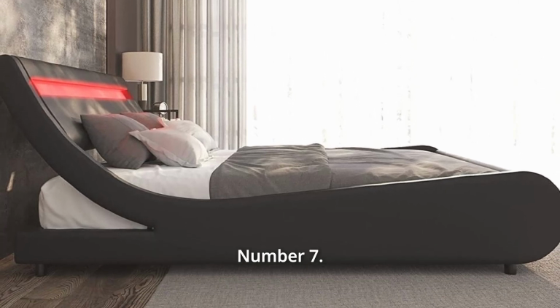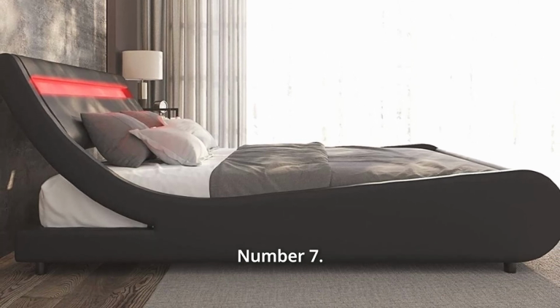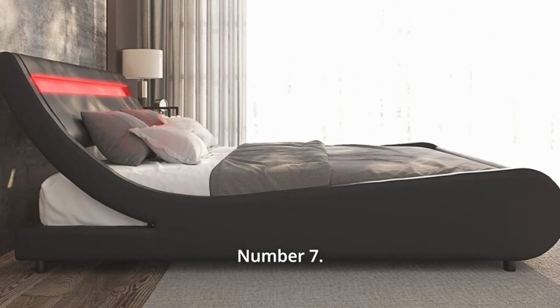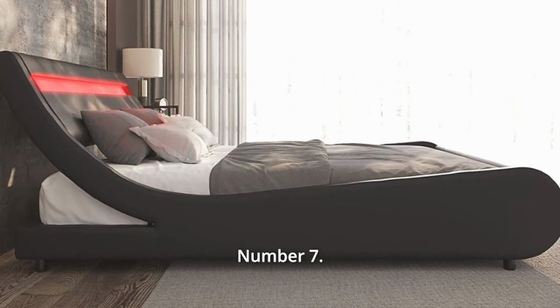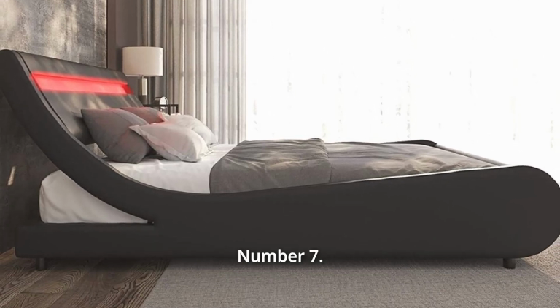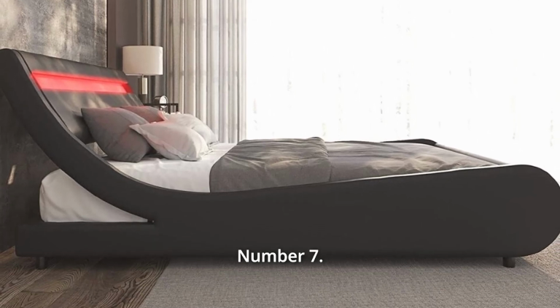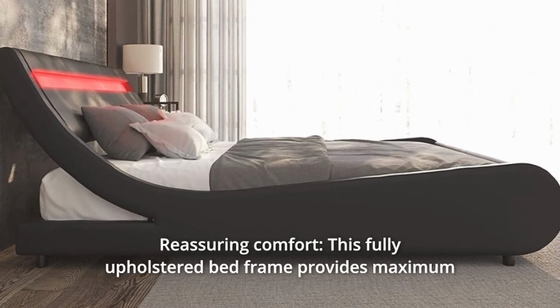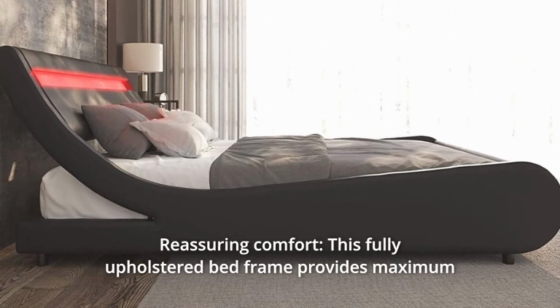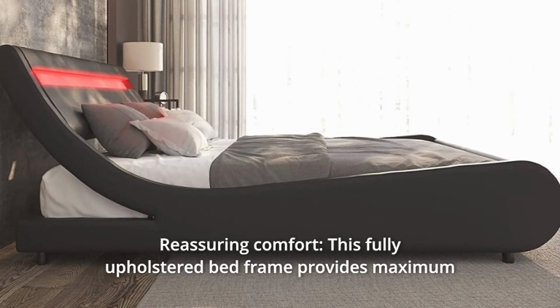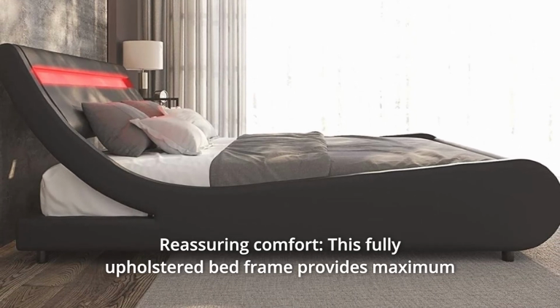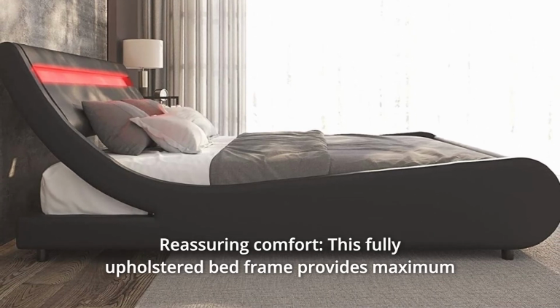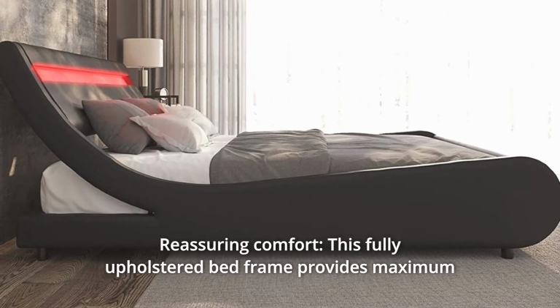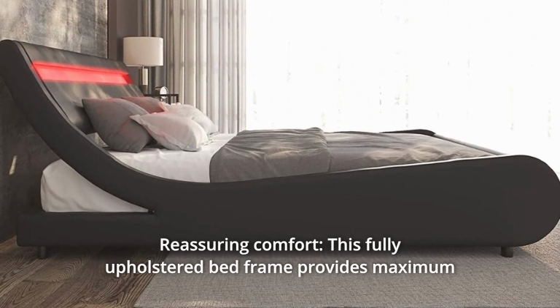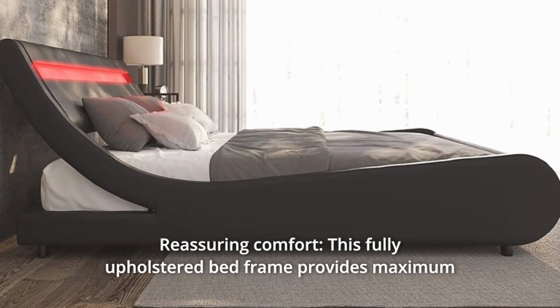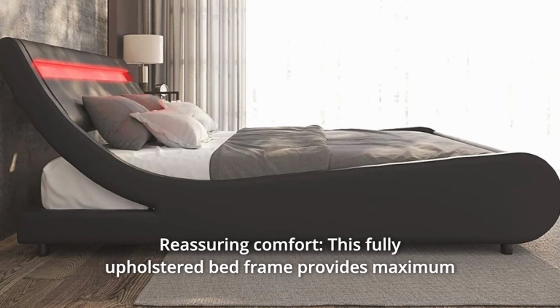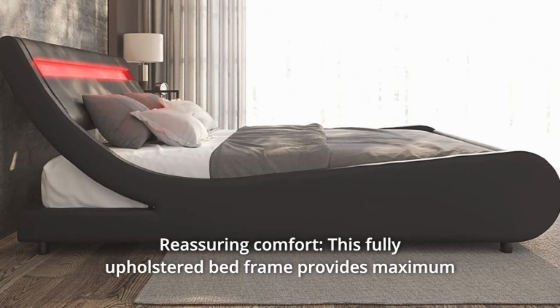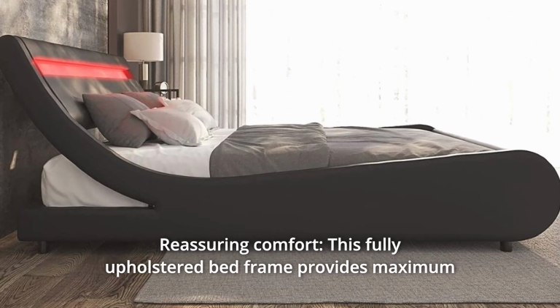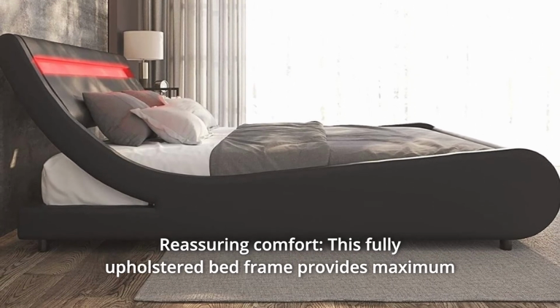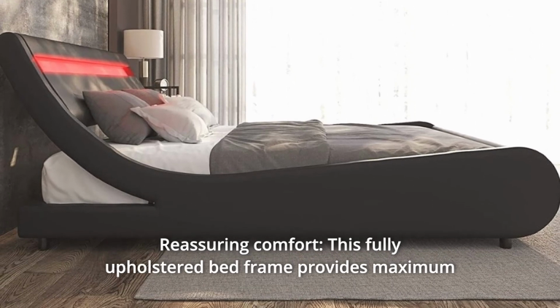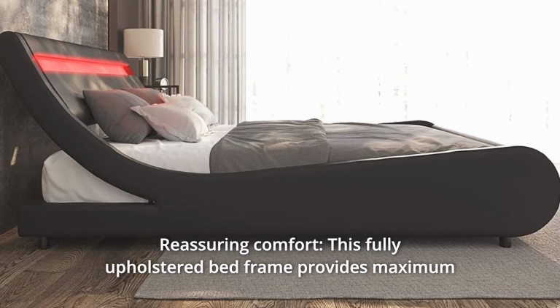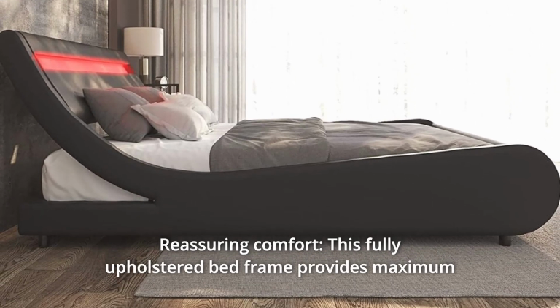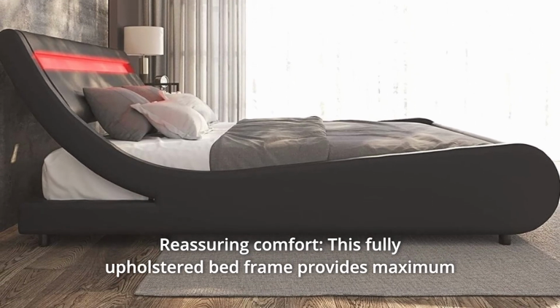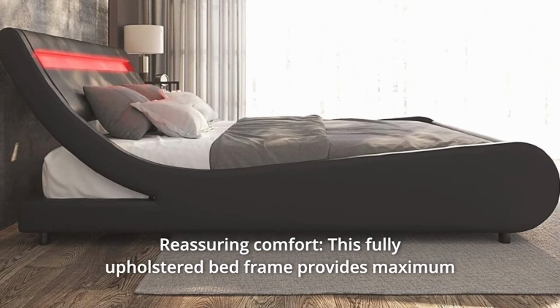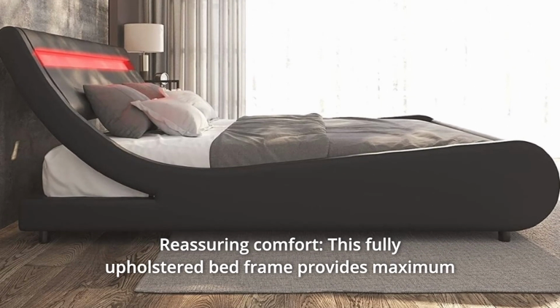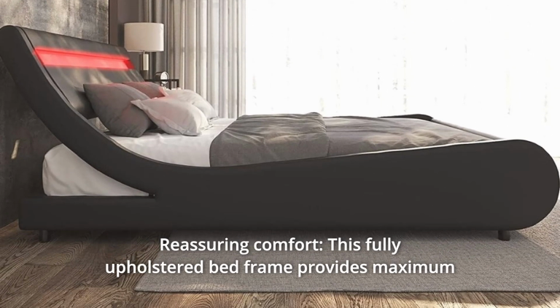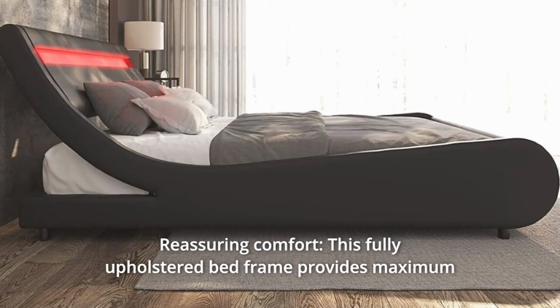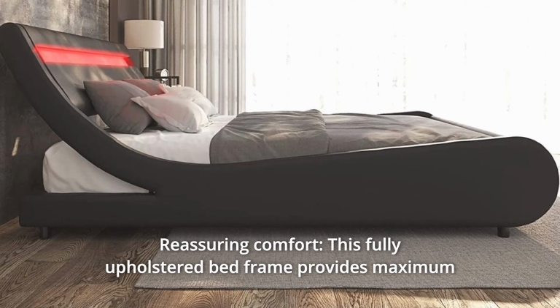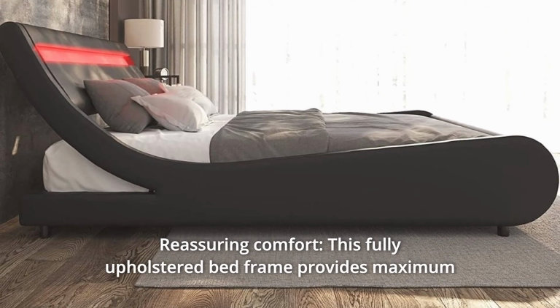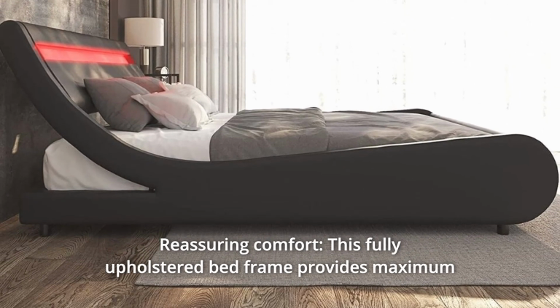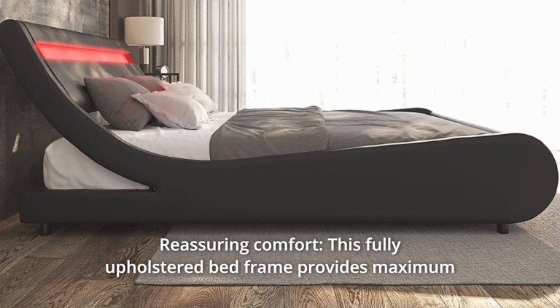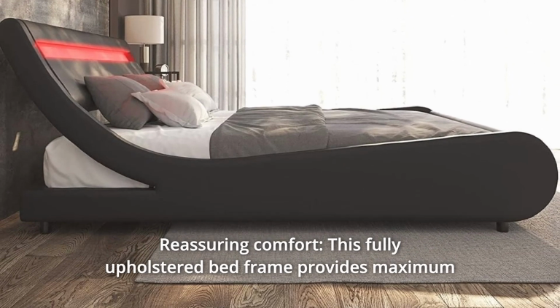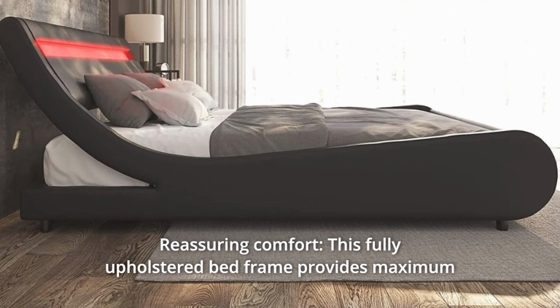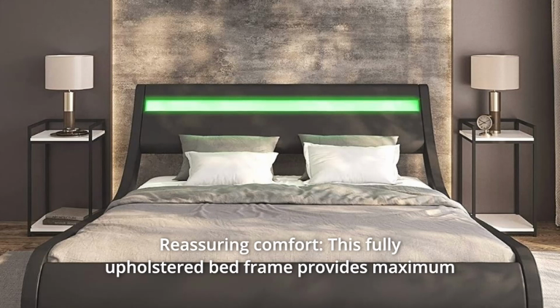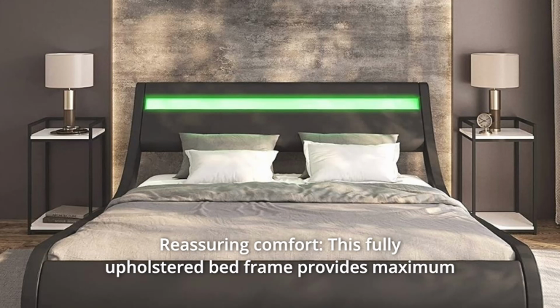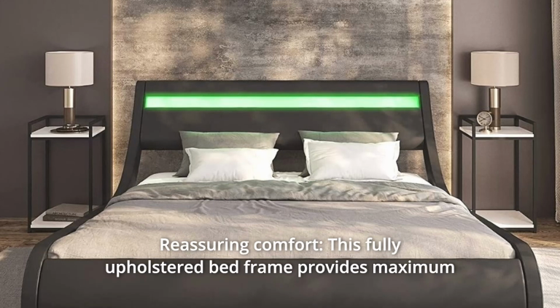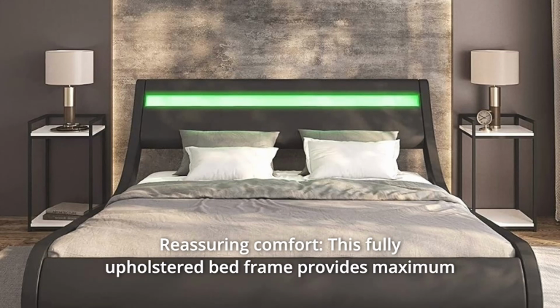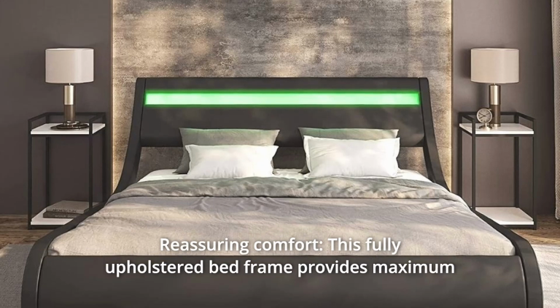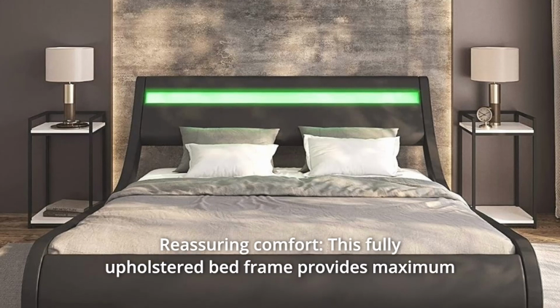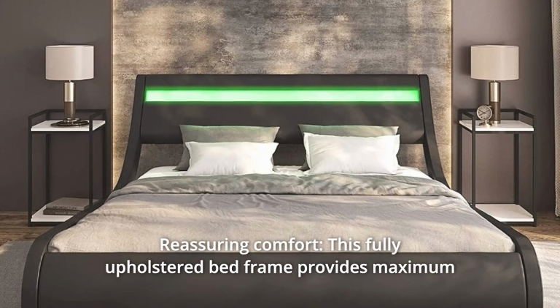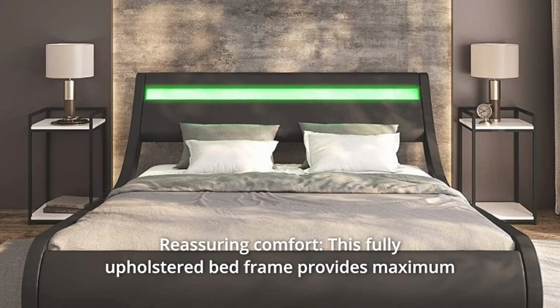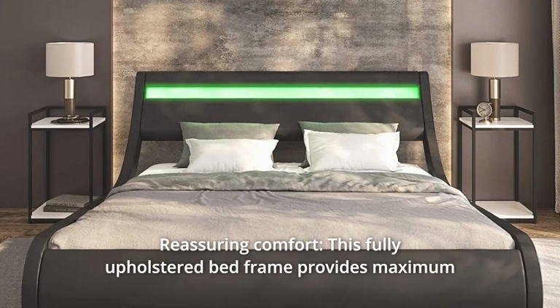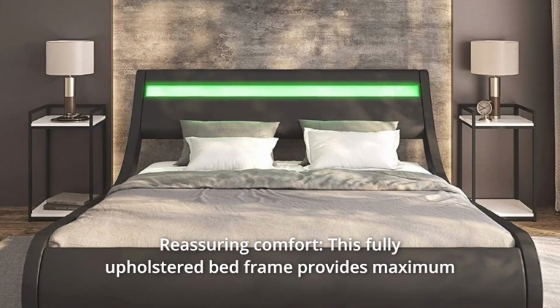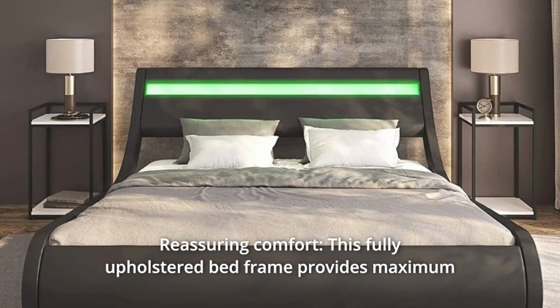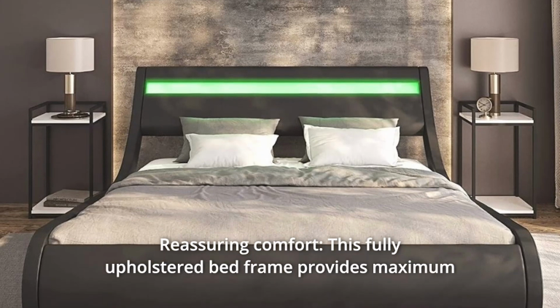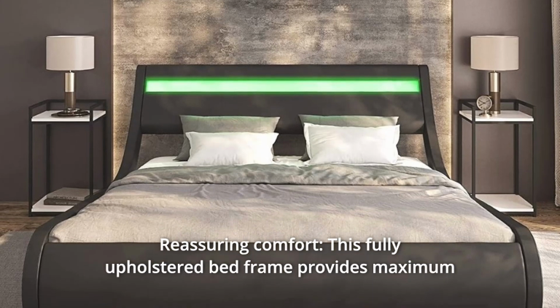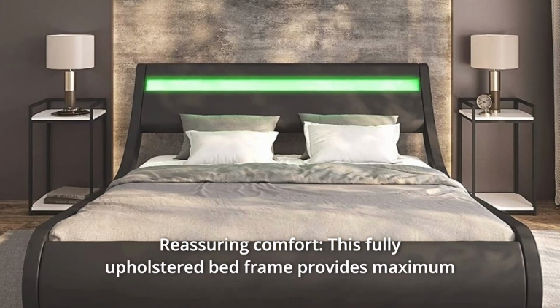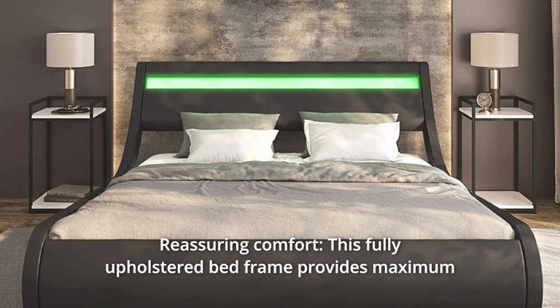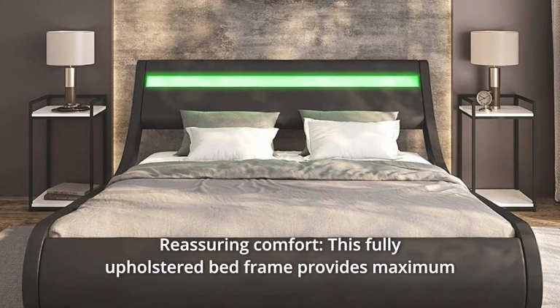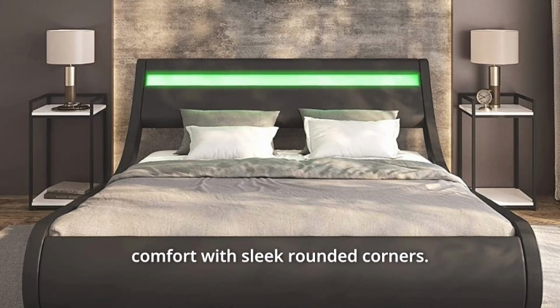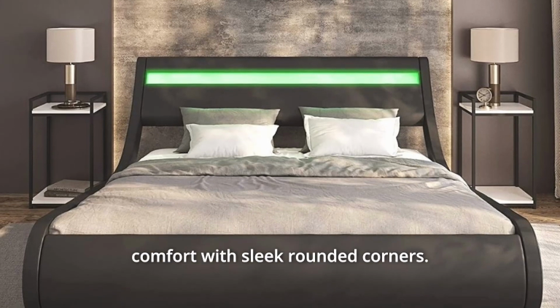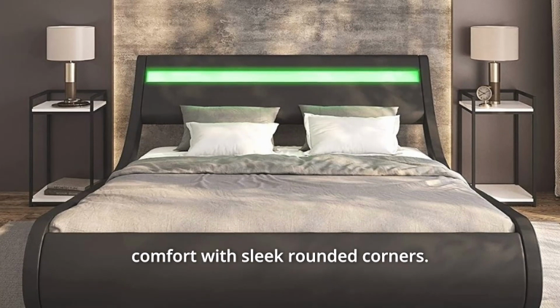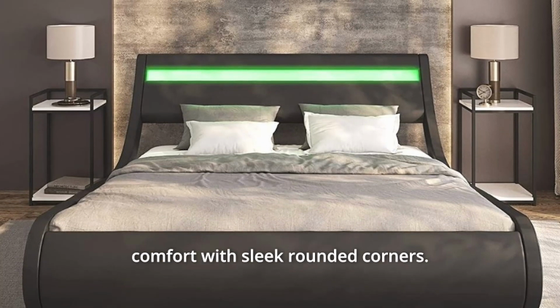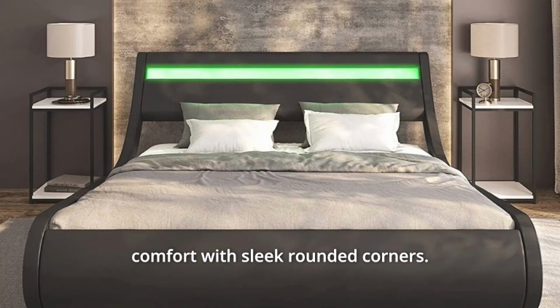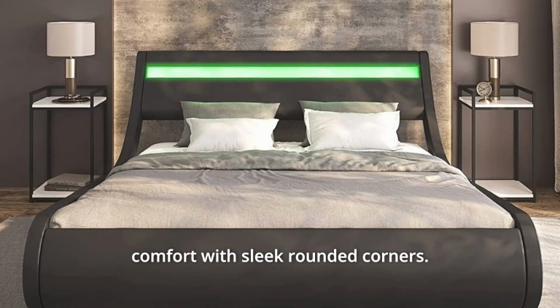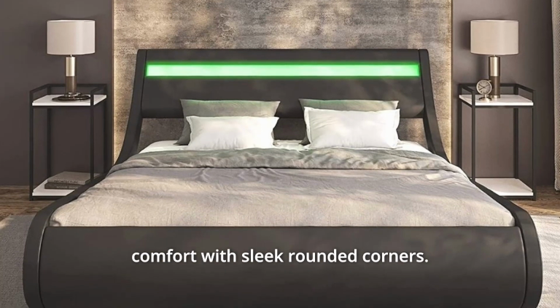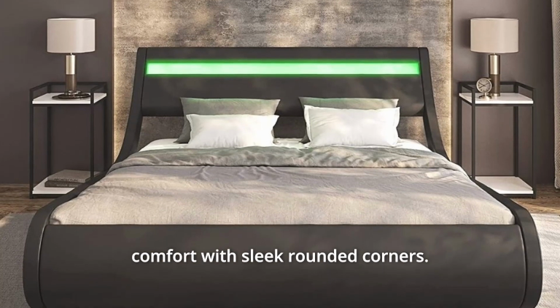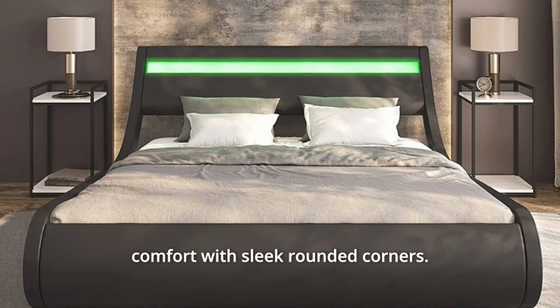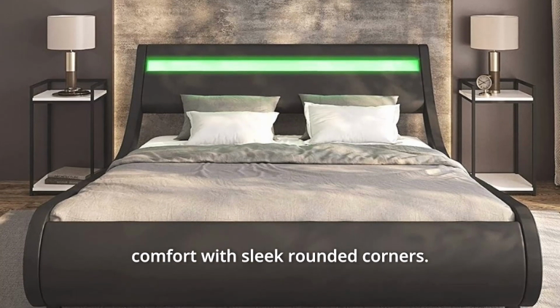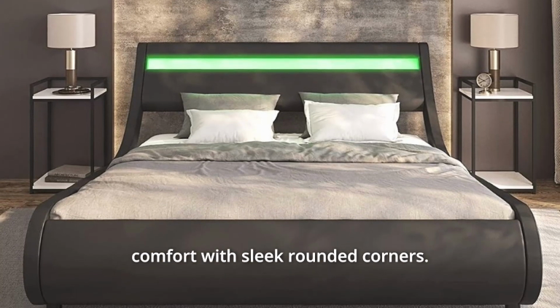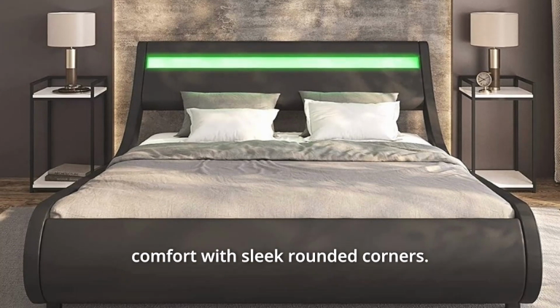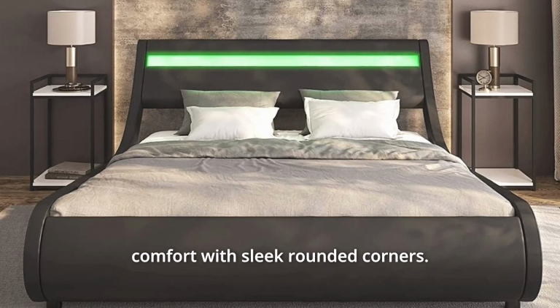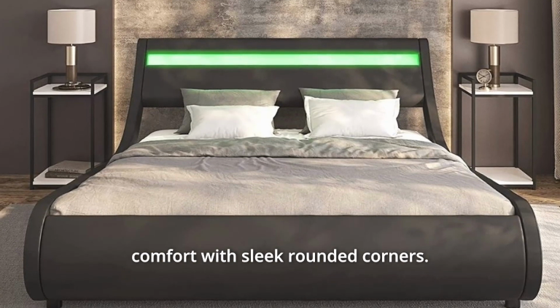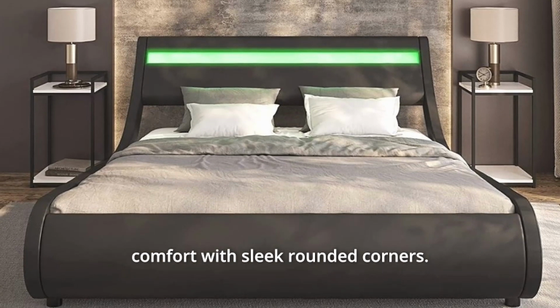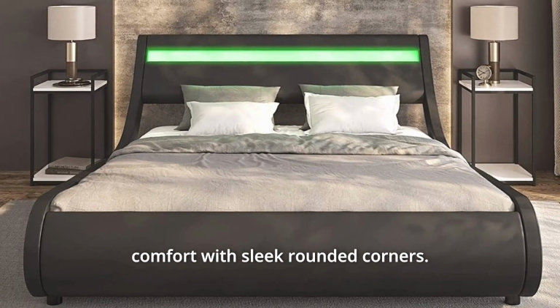Number 7. Reassuring comfort. This fully upholstered bed frame provides maximum comfort with sleek rounded corners.